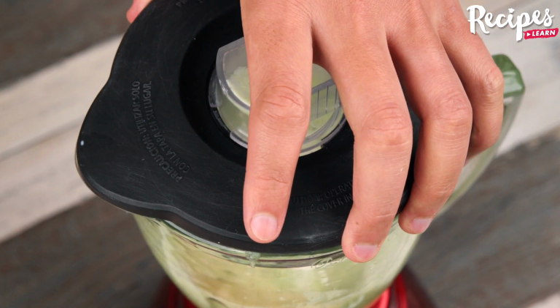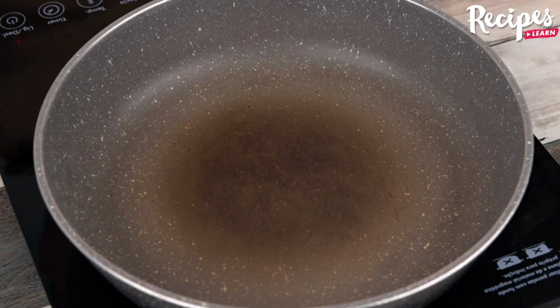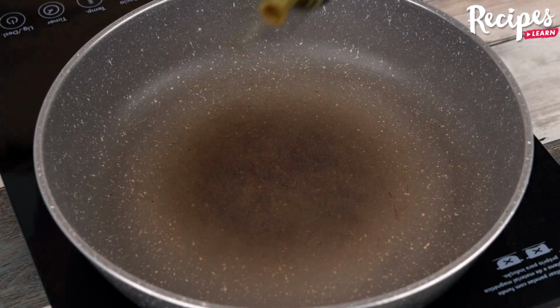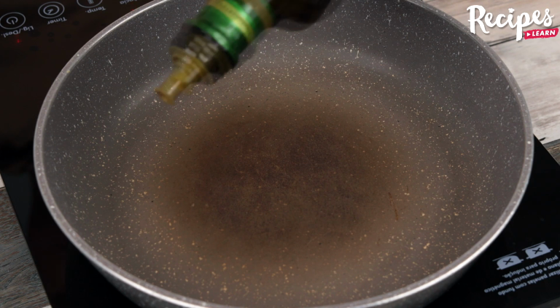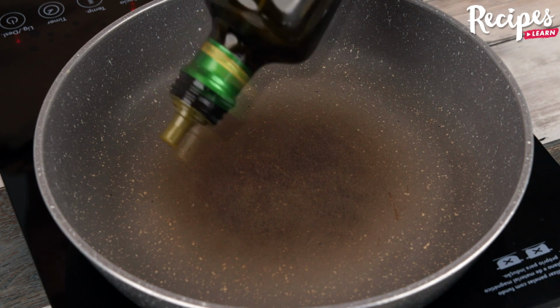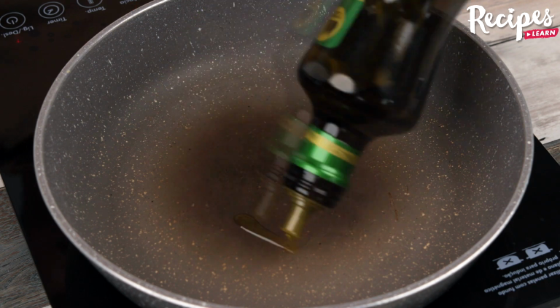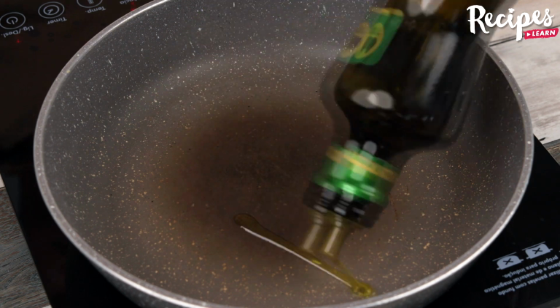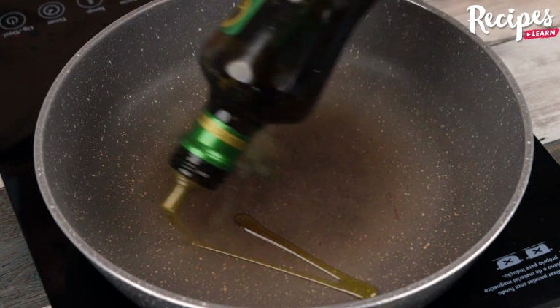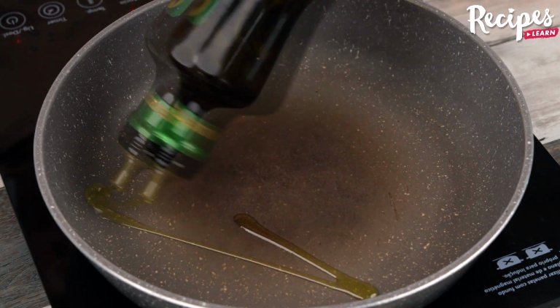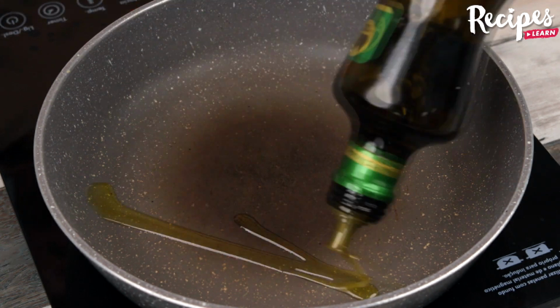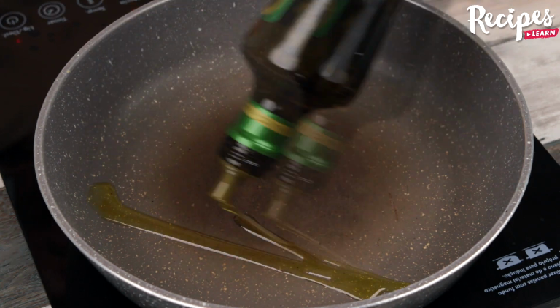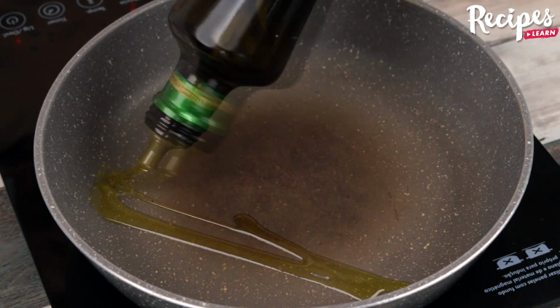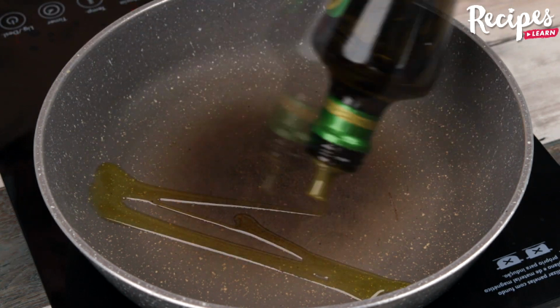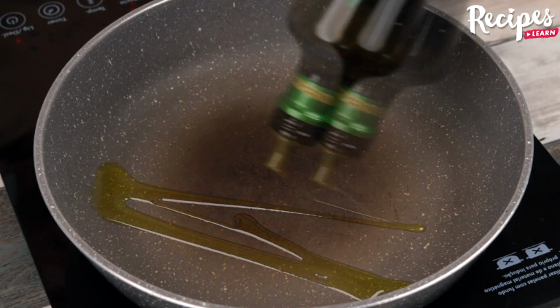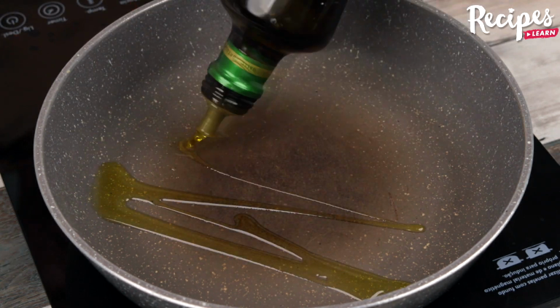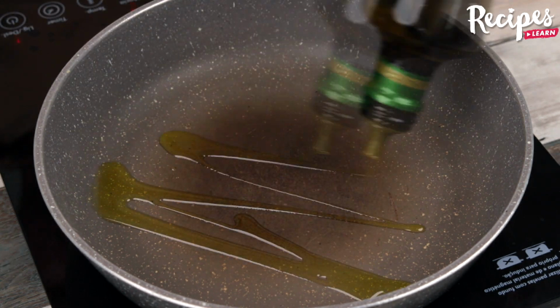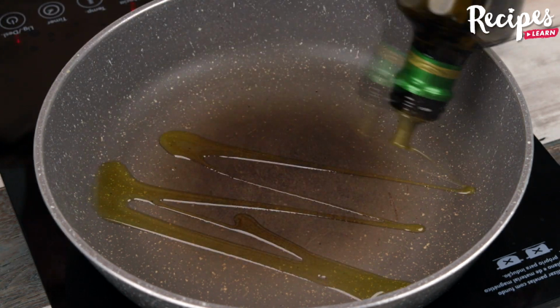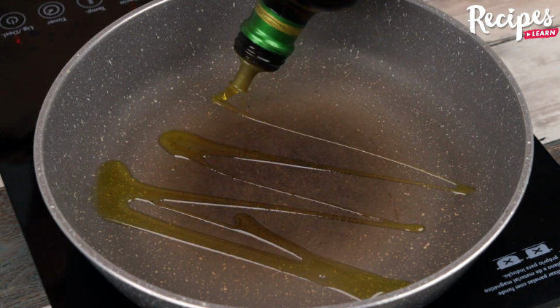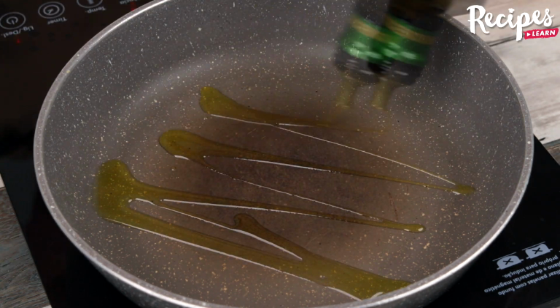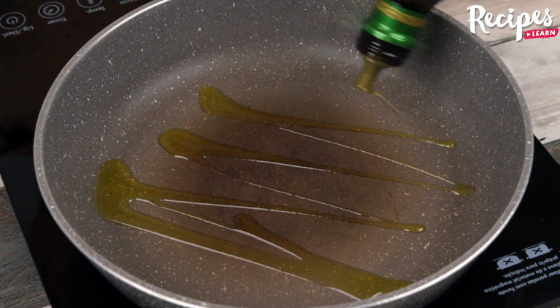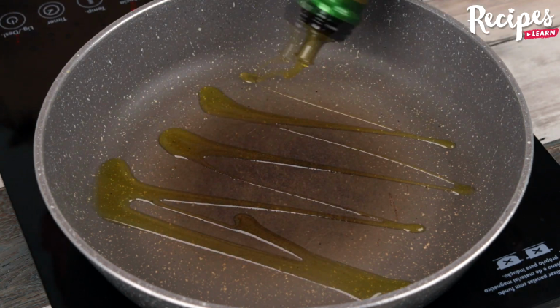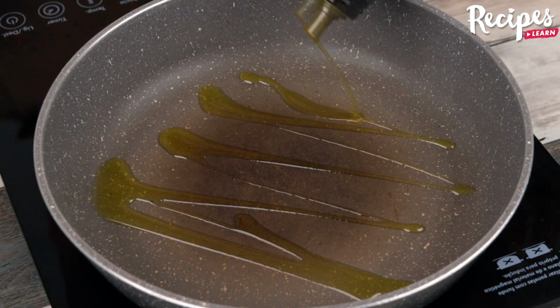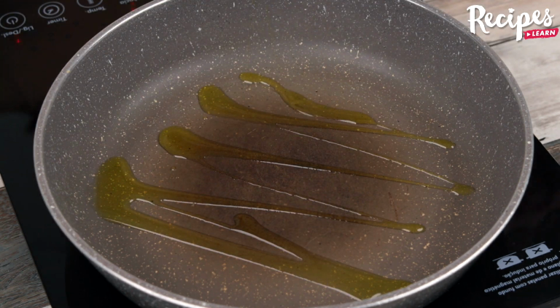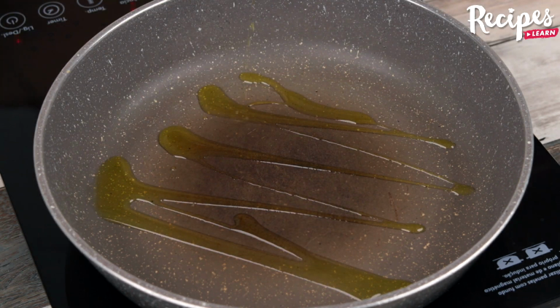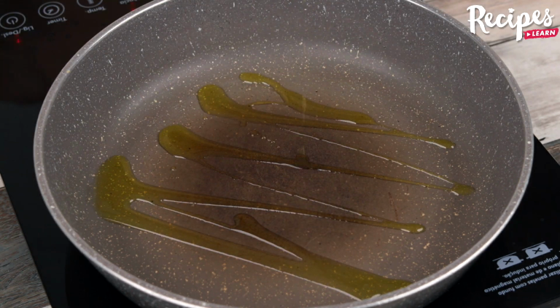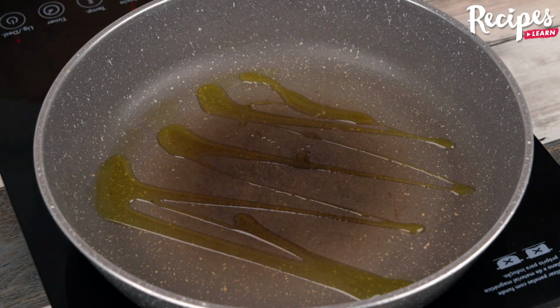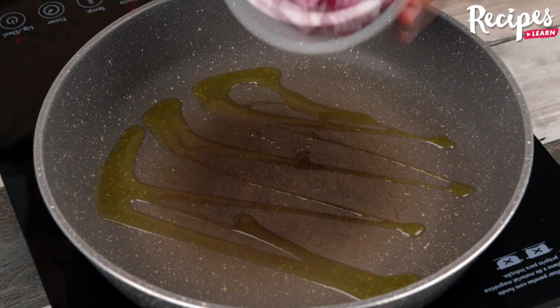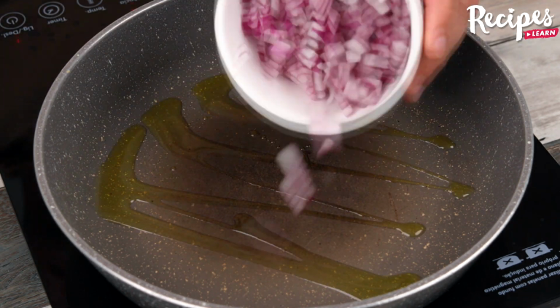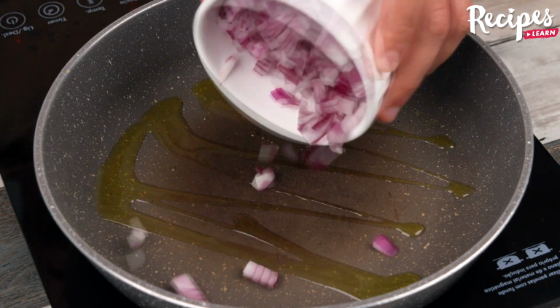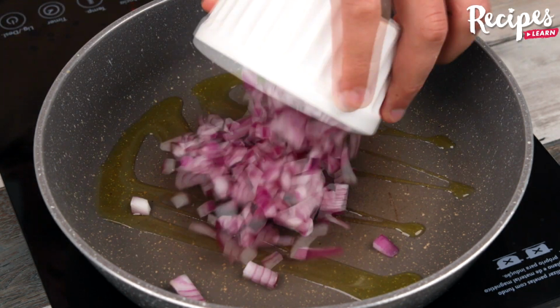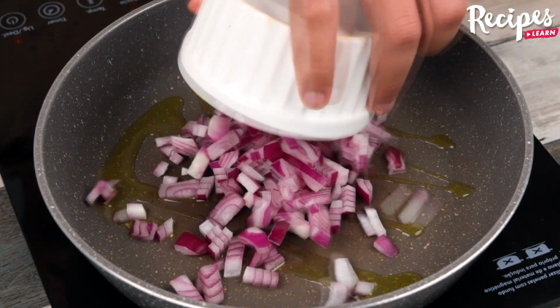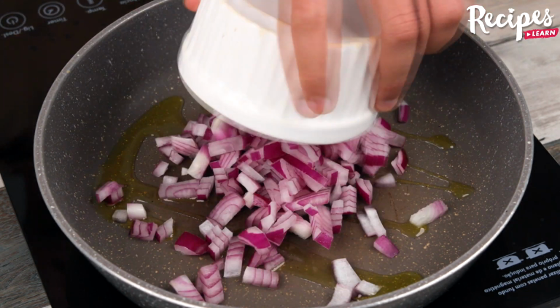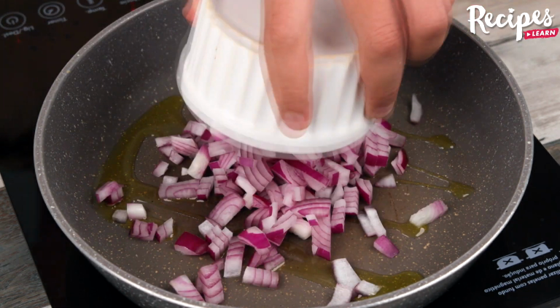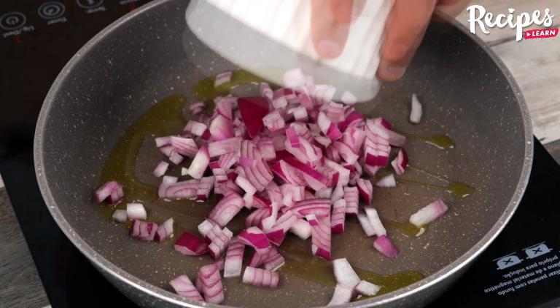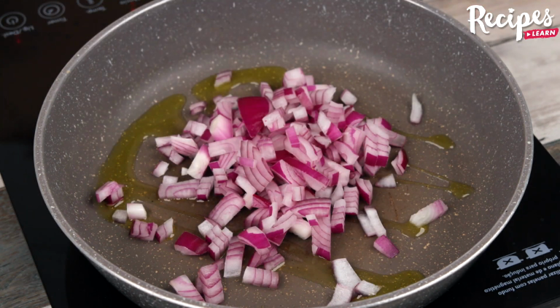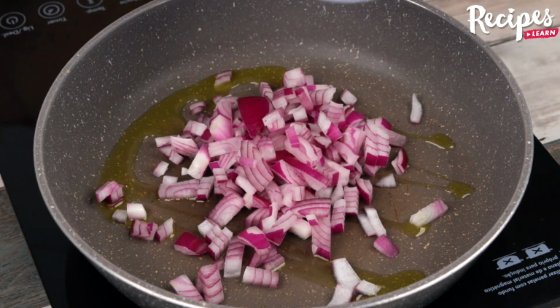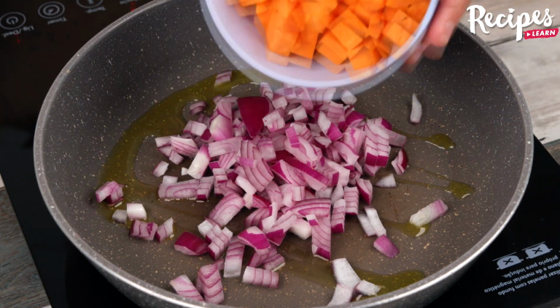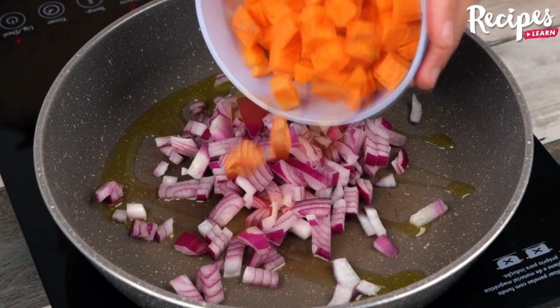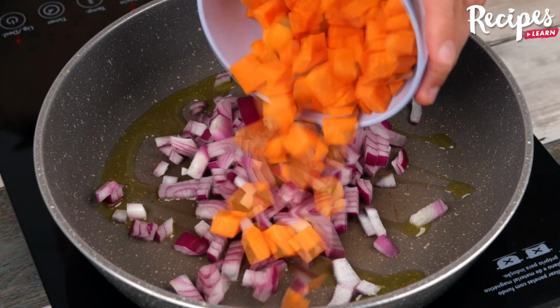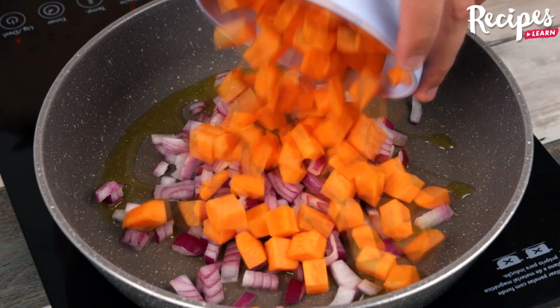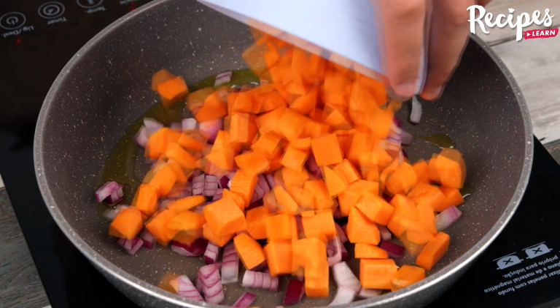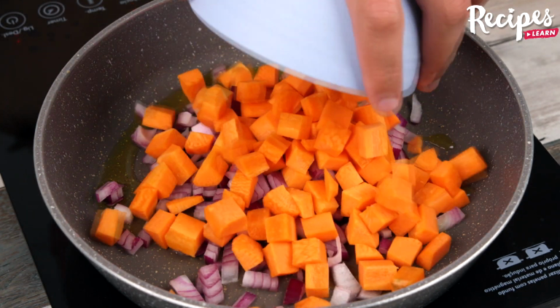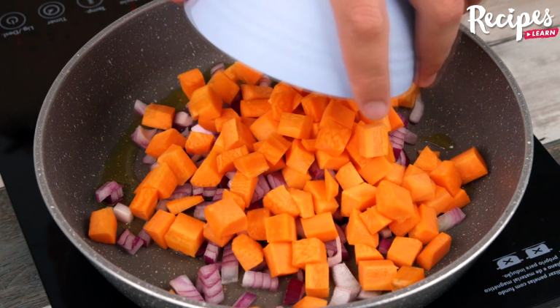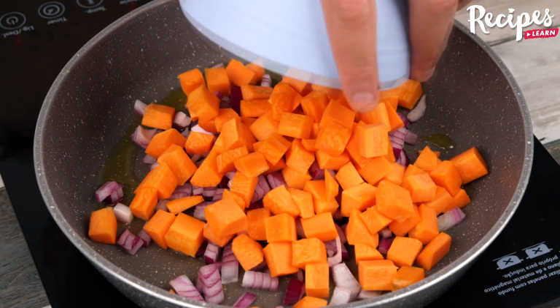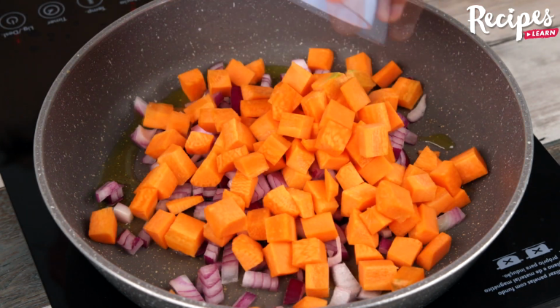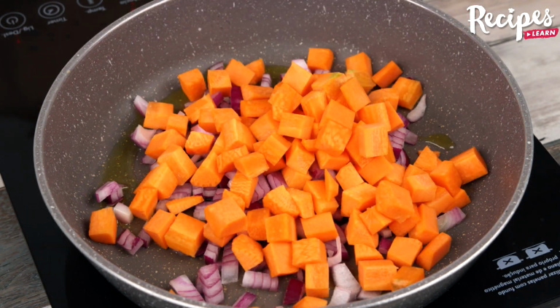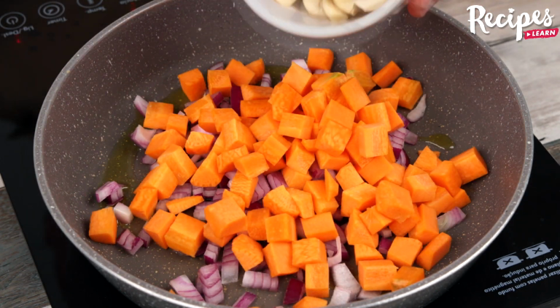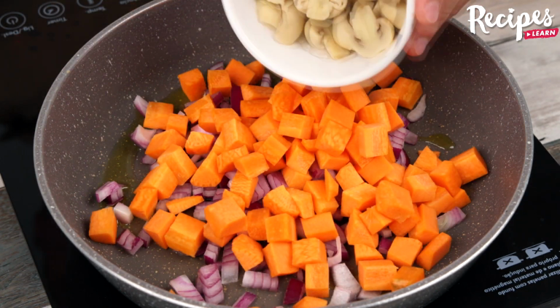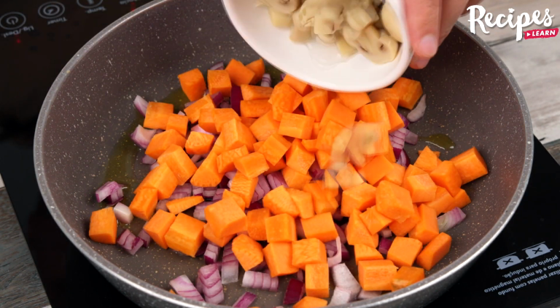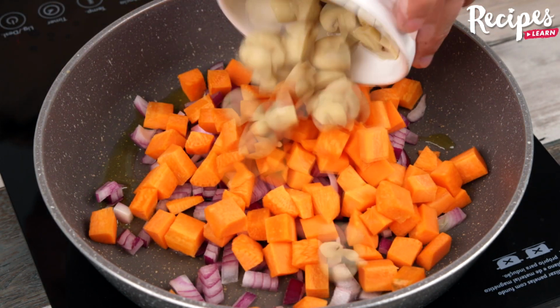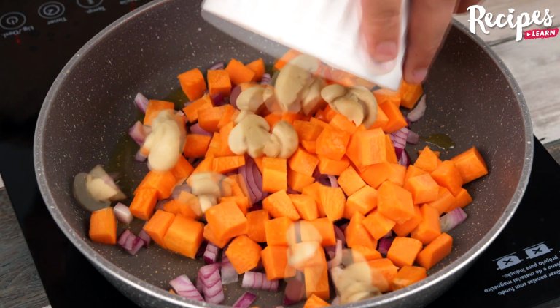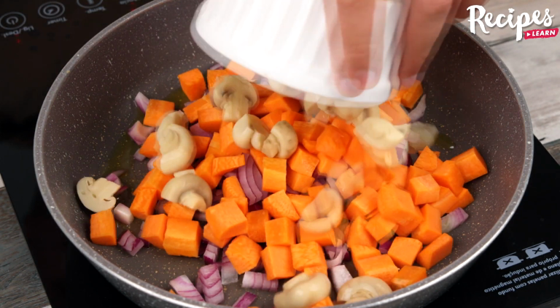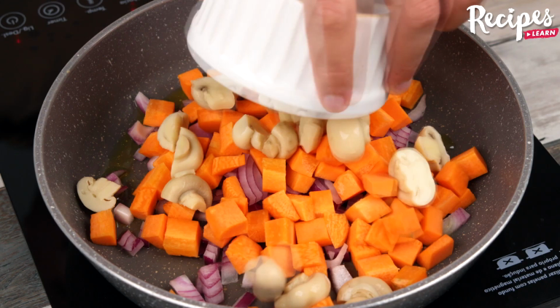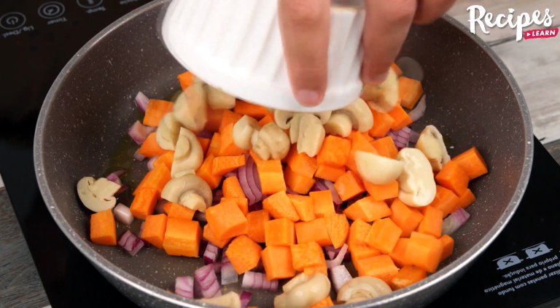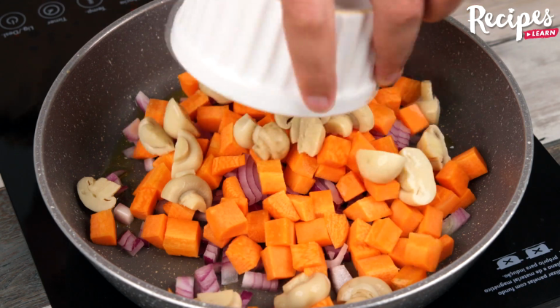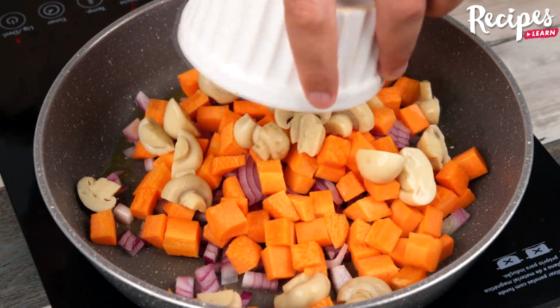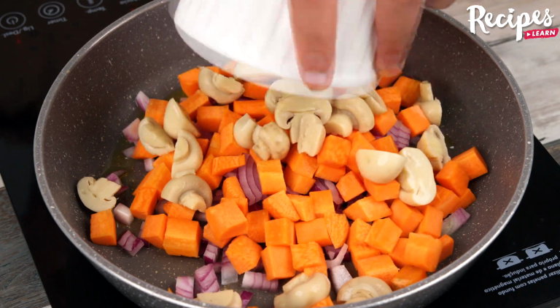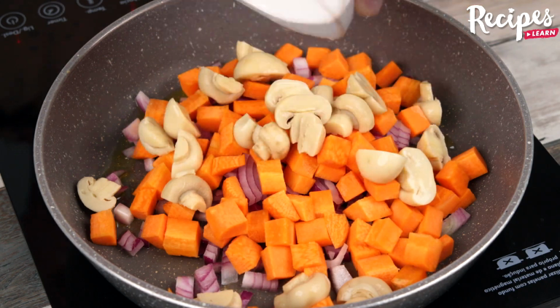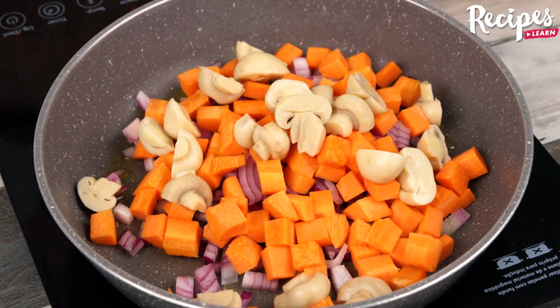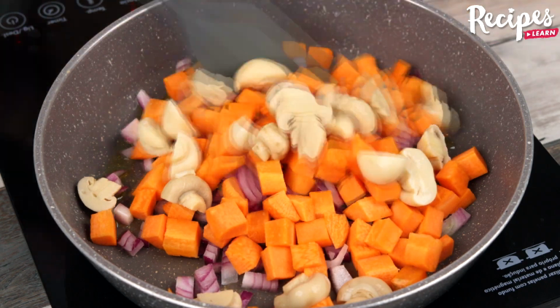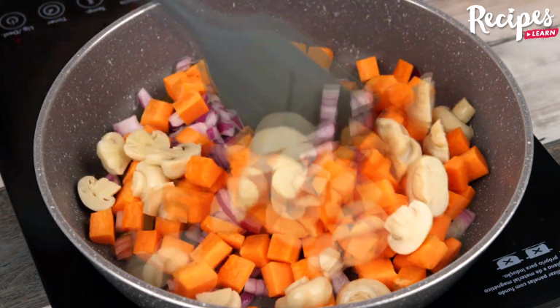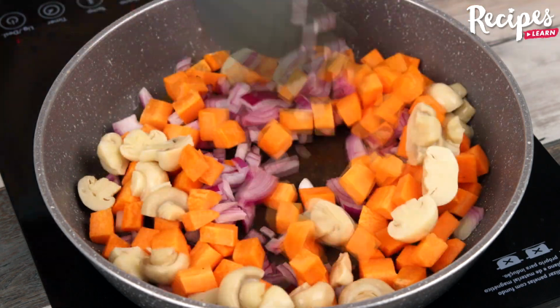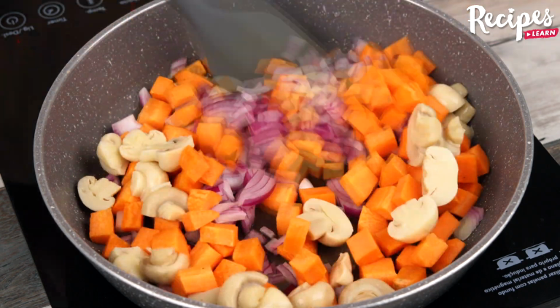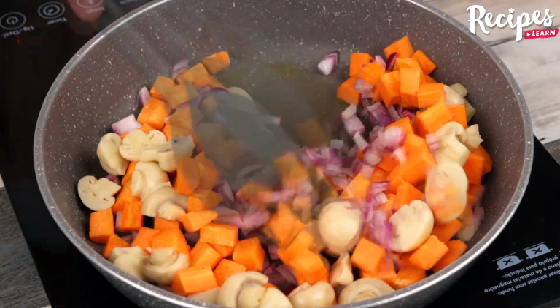In a frying pan, add a dash of olive oil, 1 onion, 1 carrot, 100 grams of mushrooms, and stir.